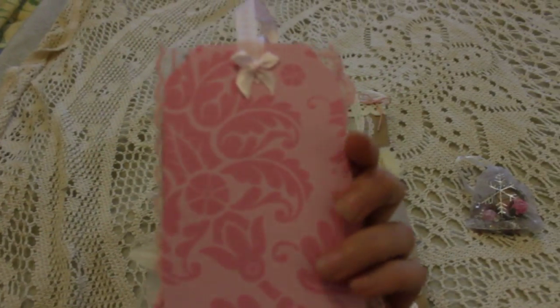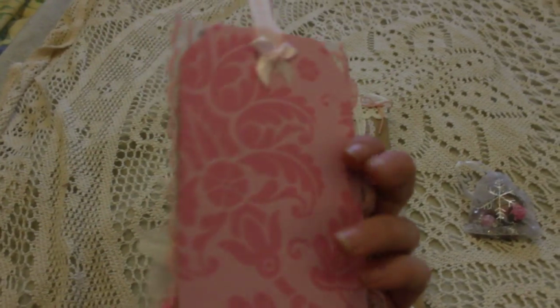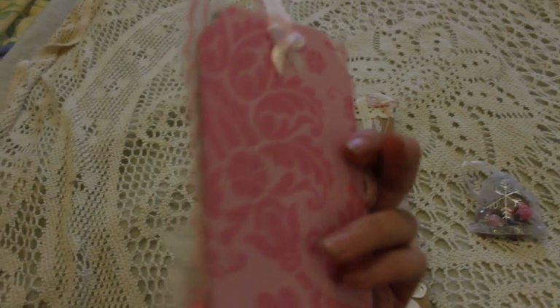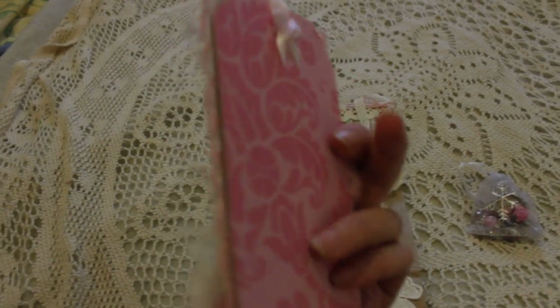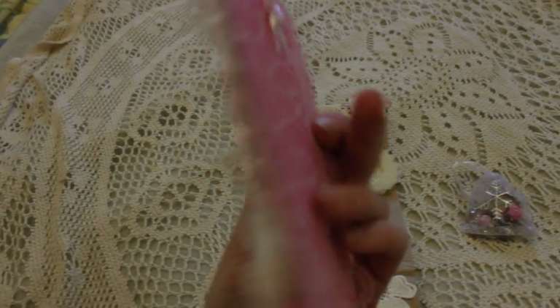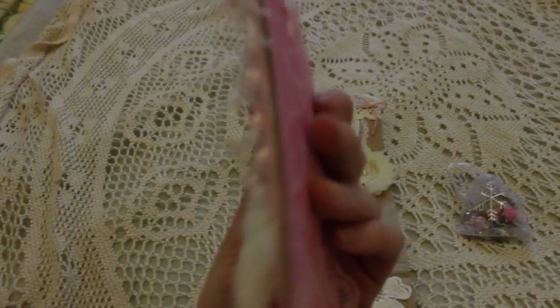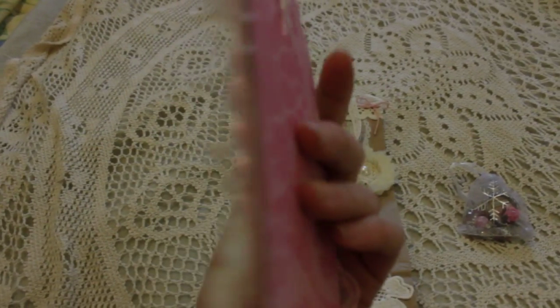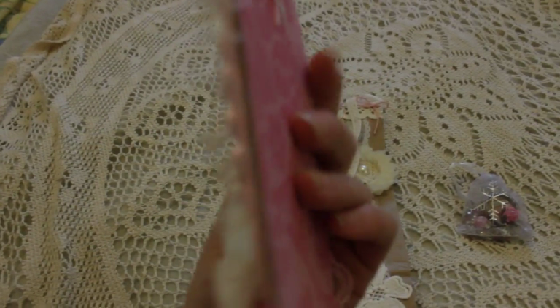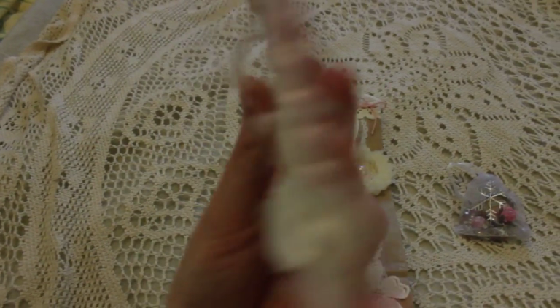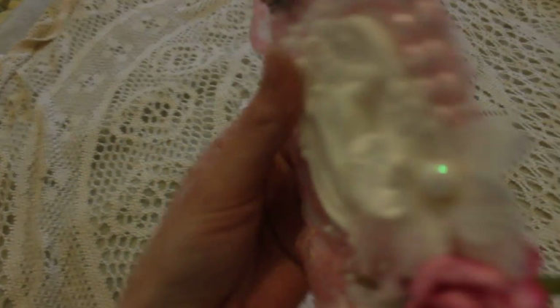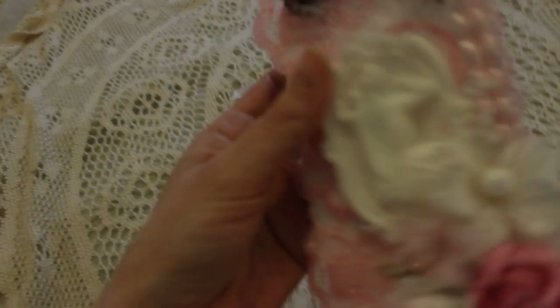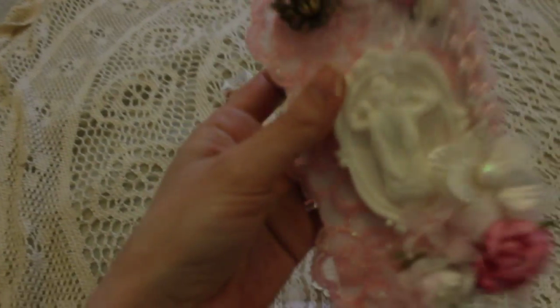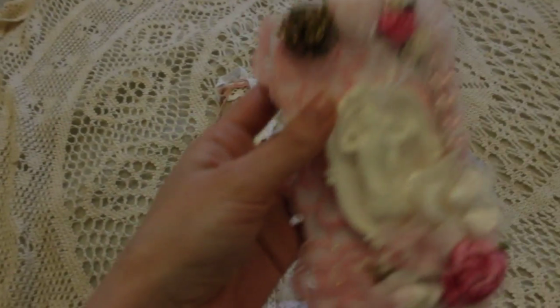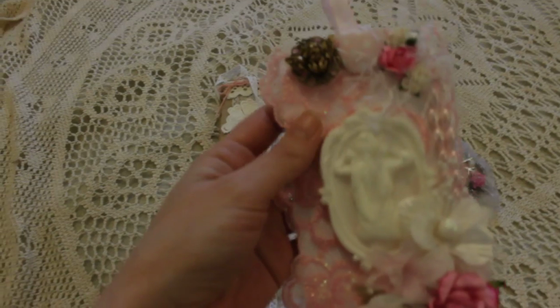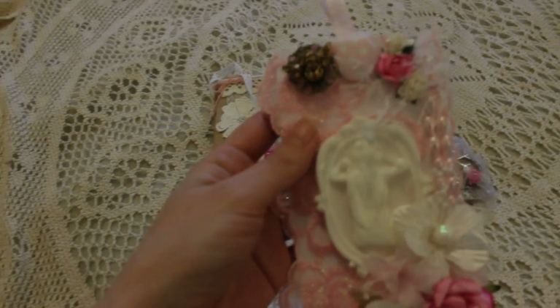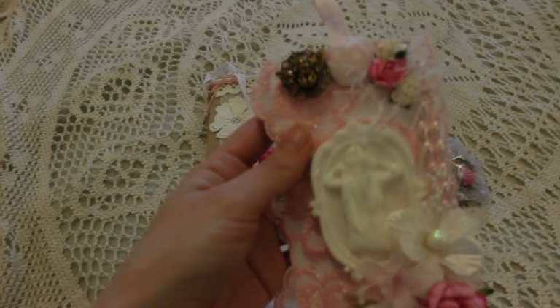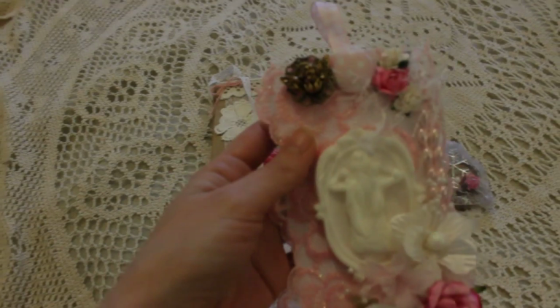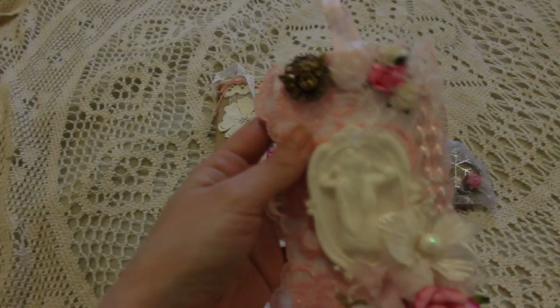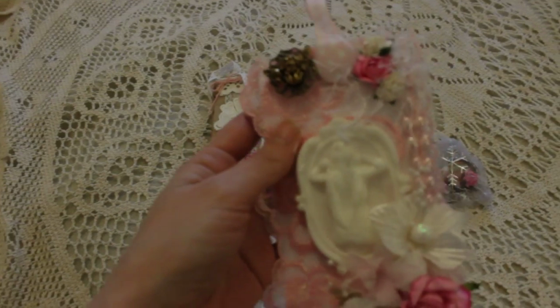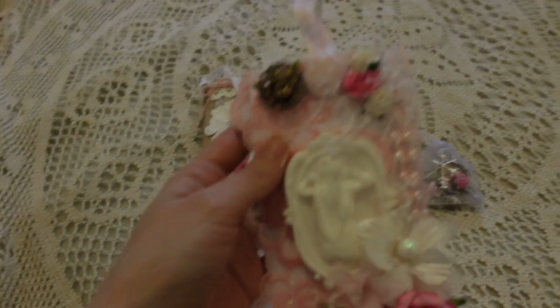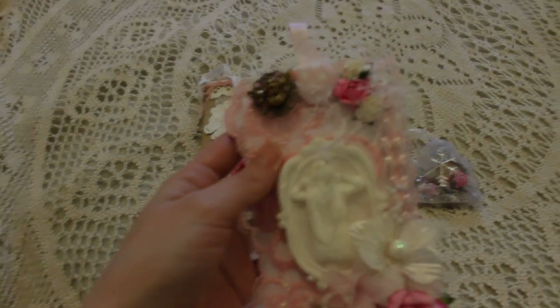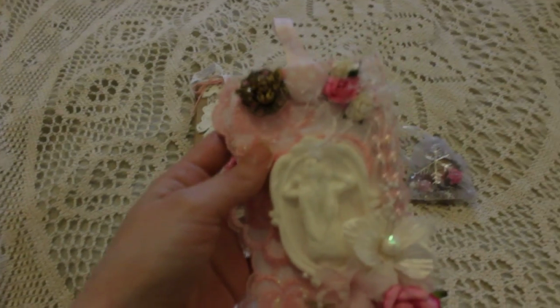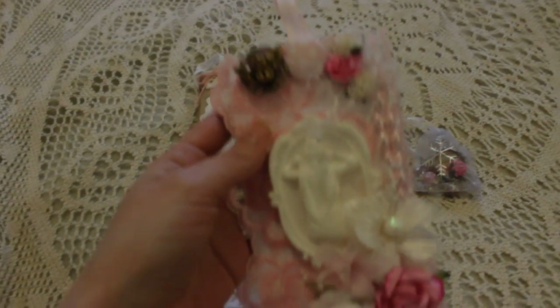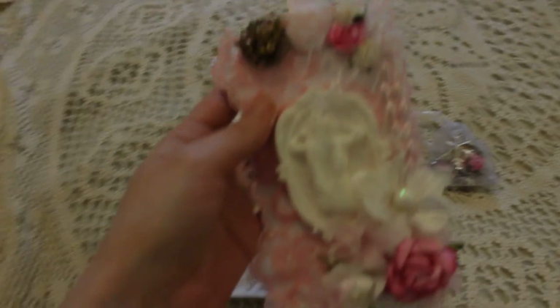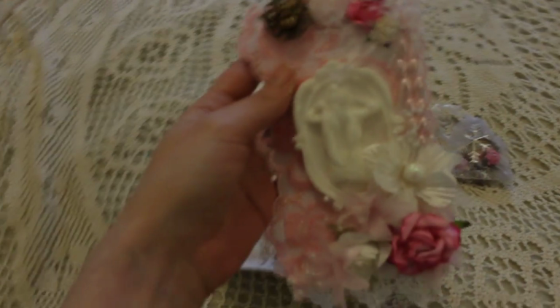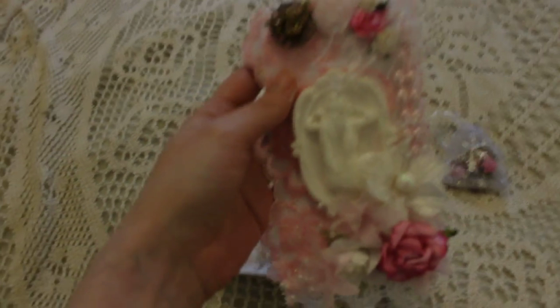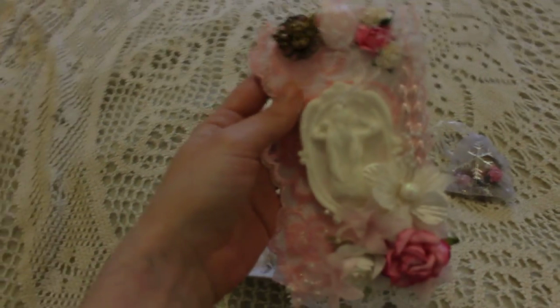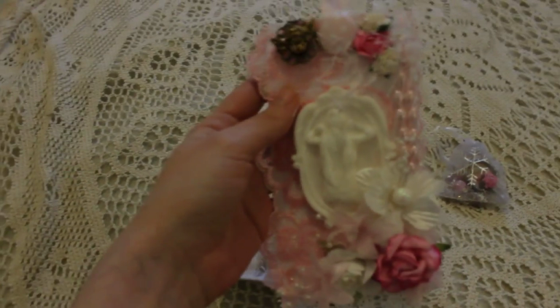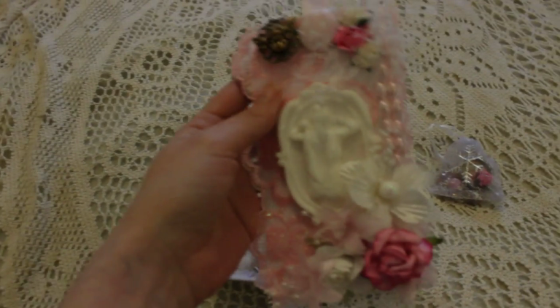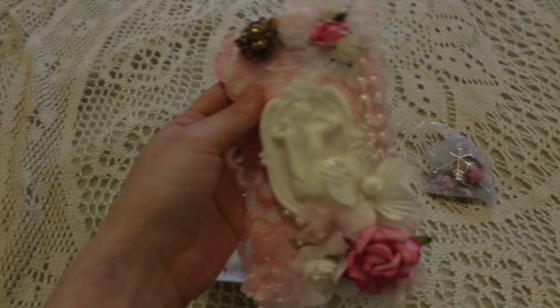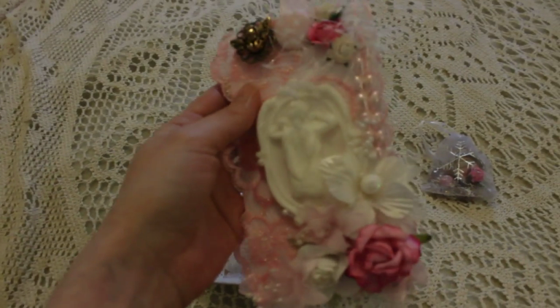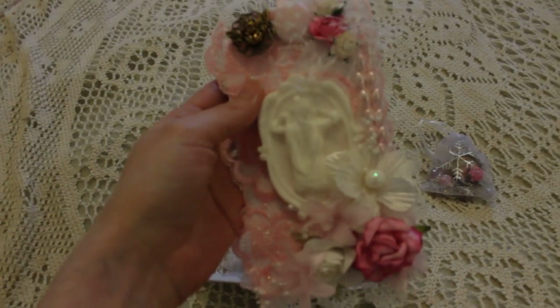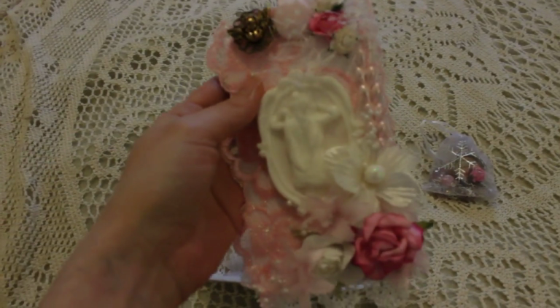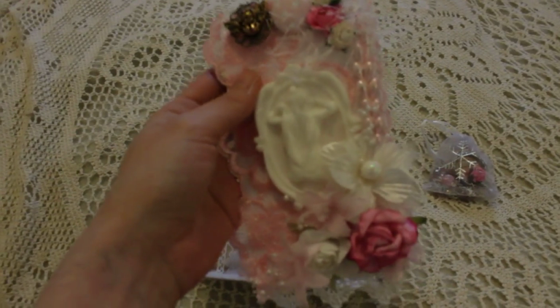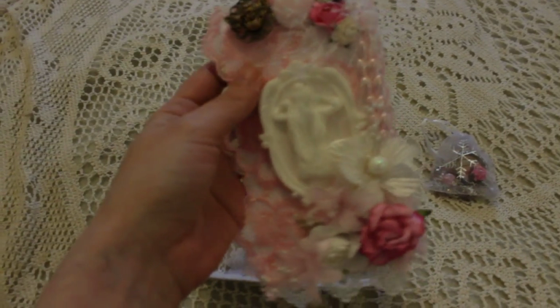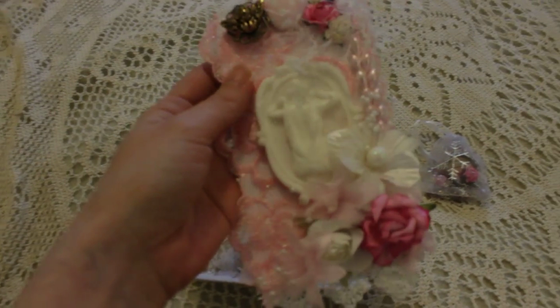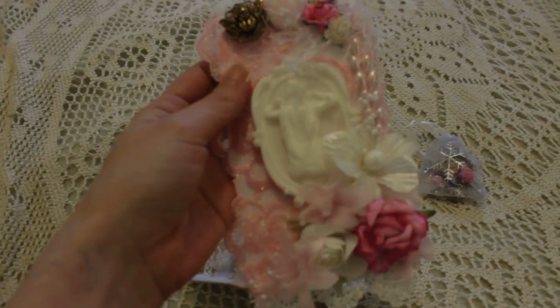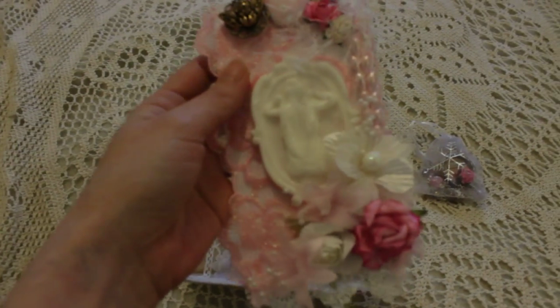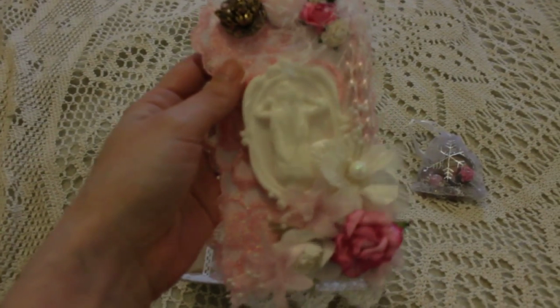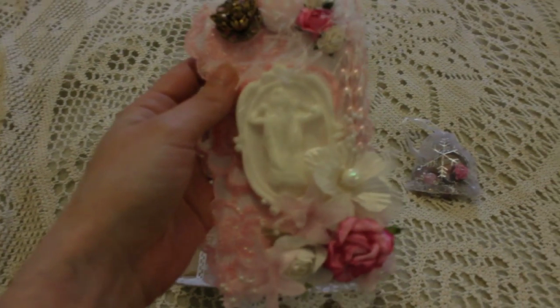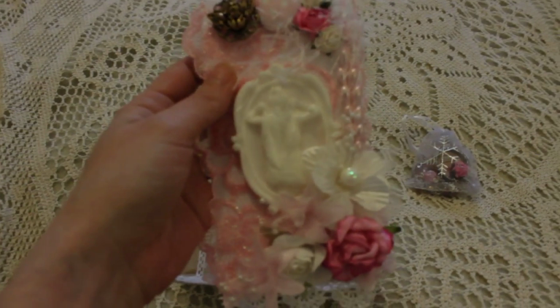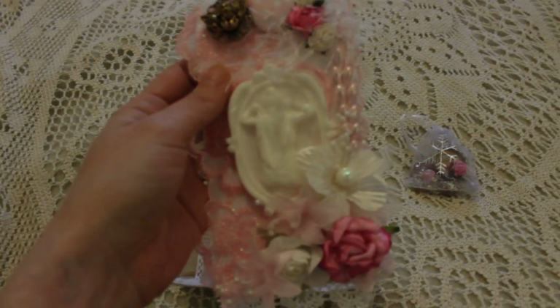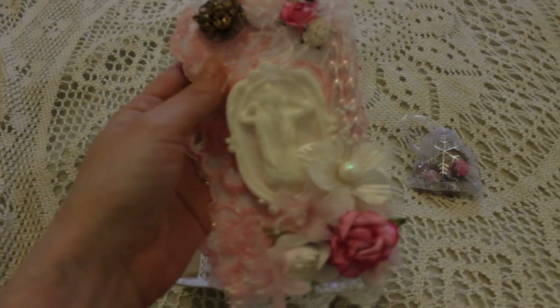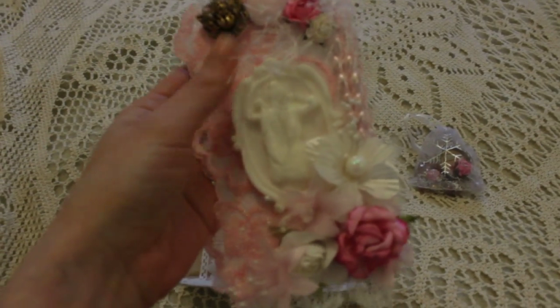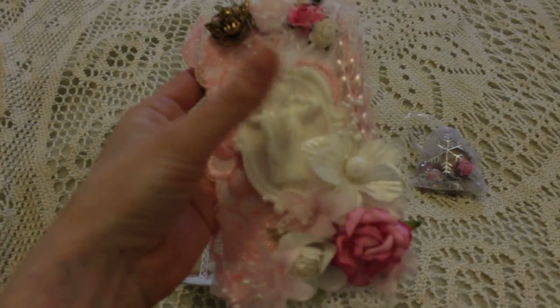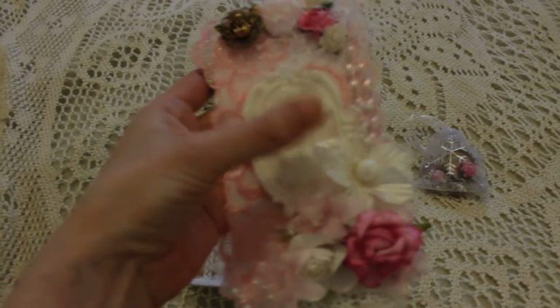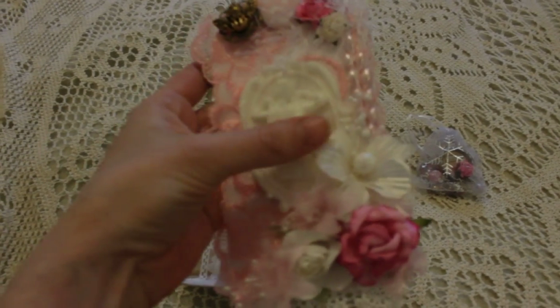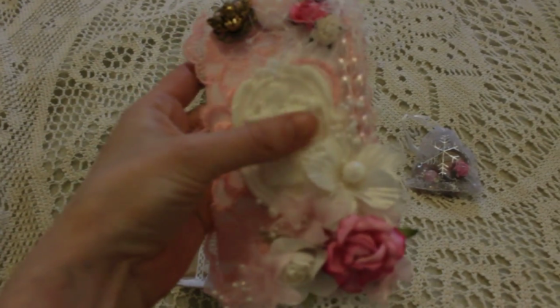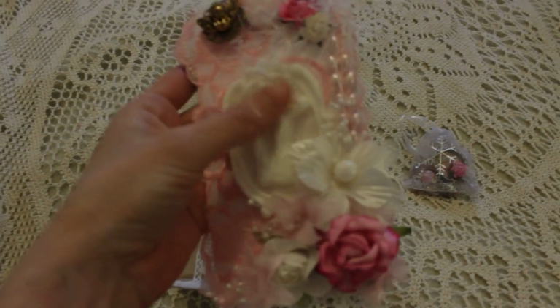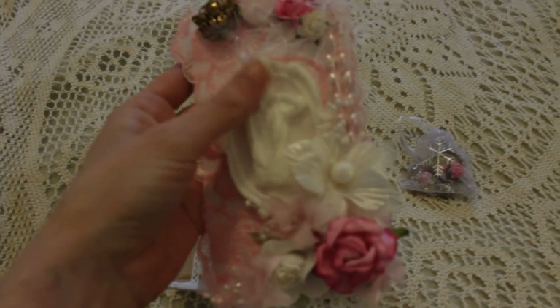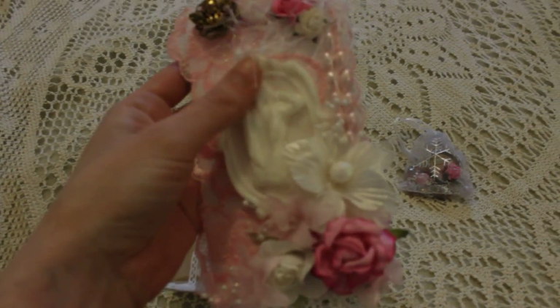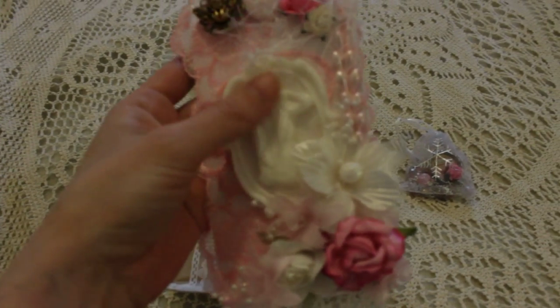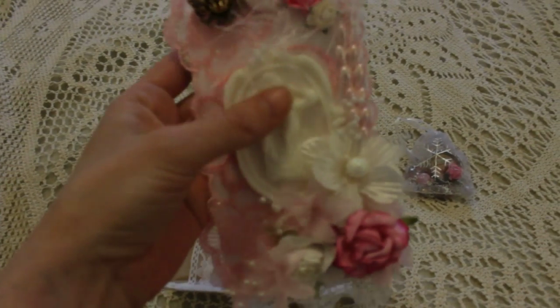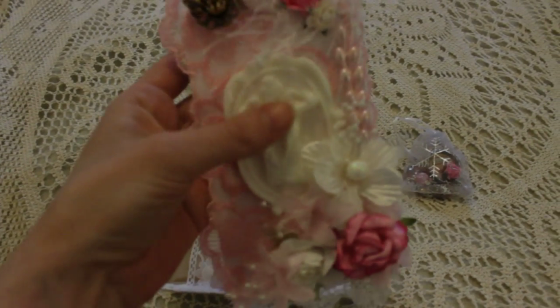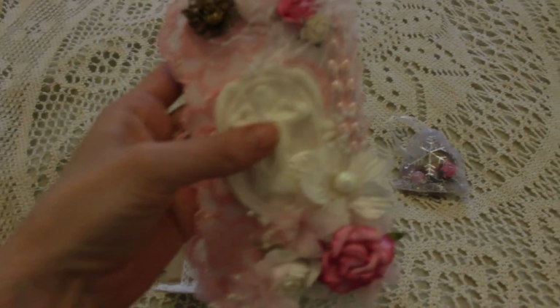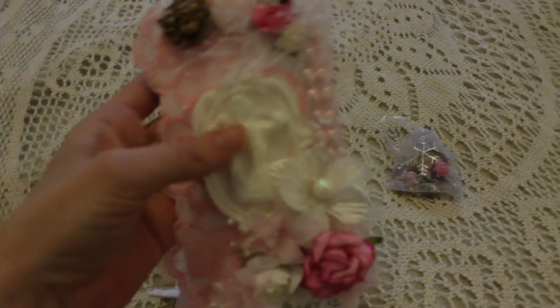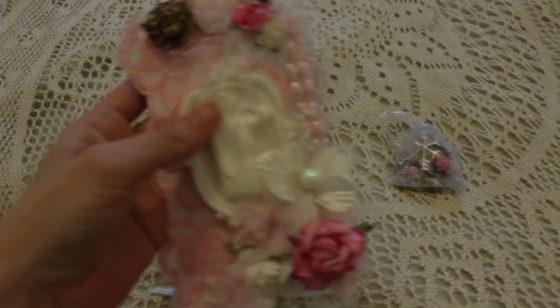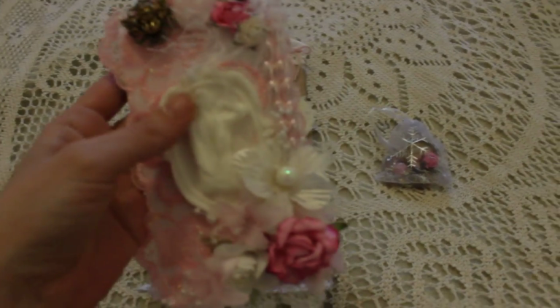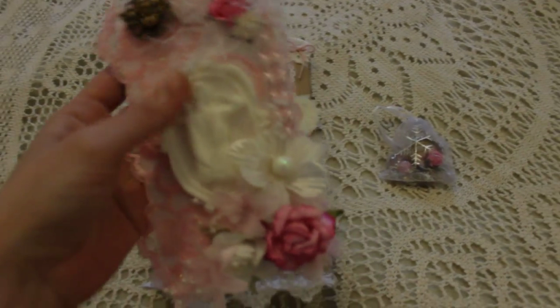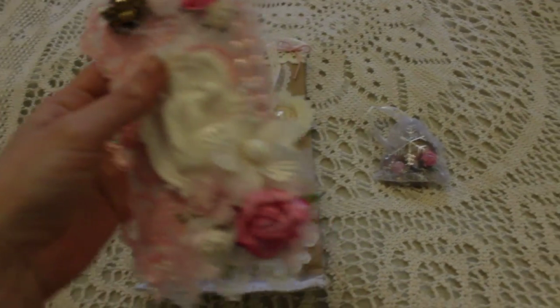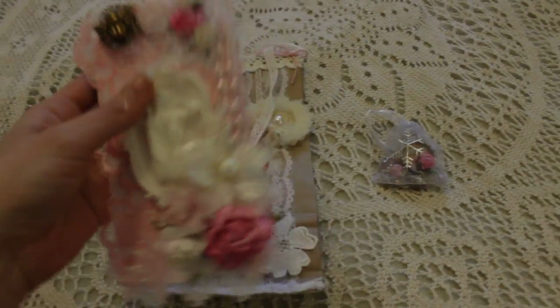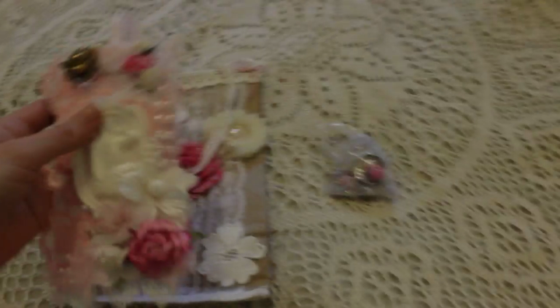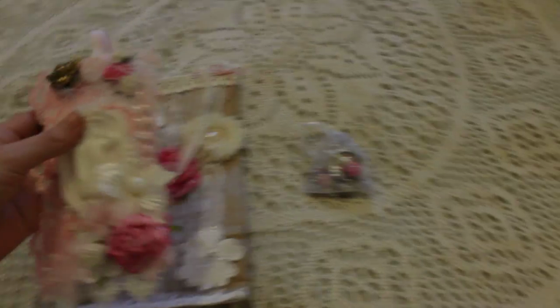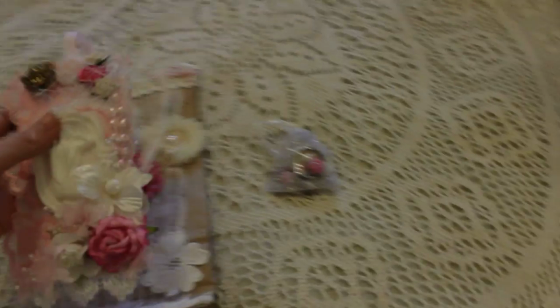And the pink bag — thank you, dear. It's really pretty, really feminine.